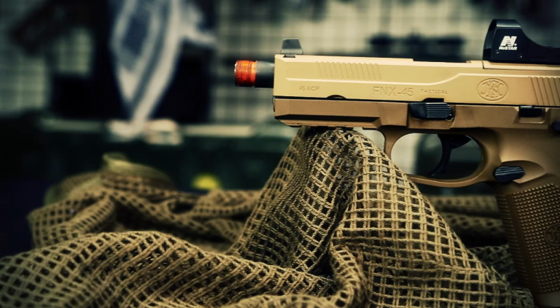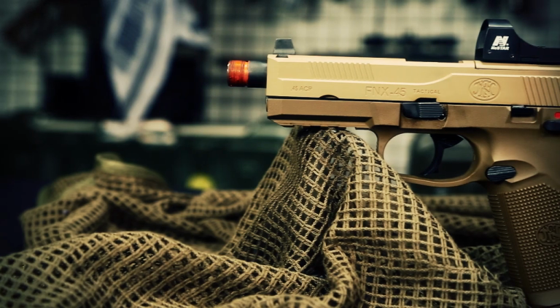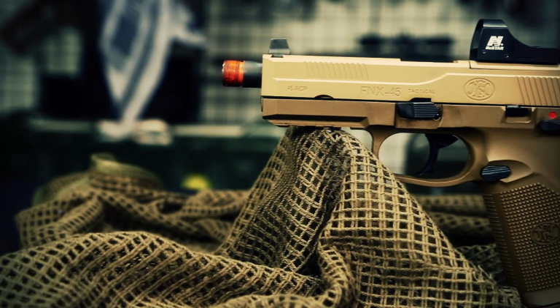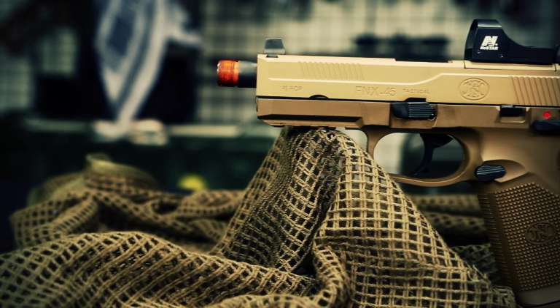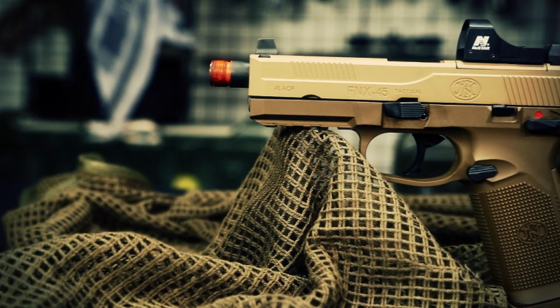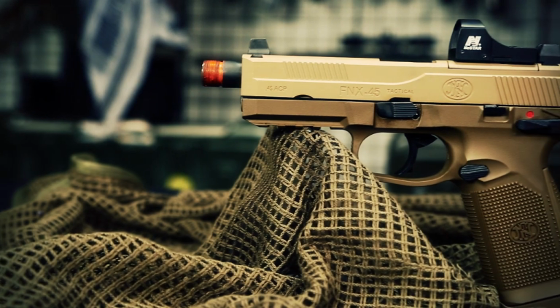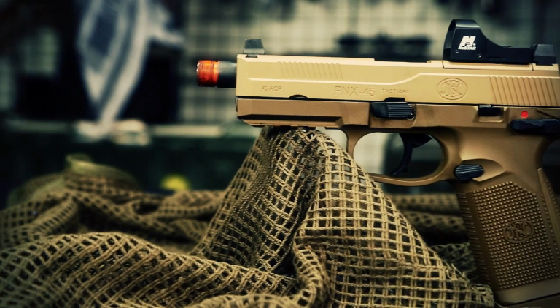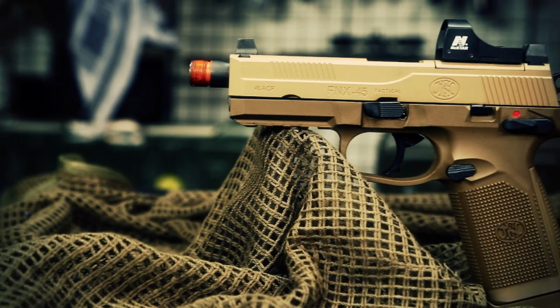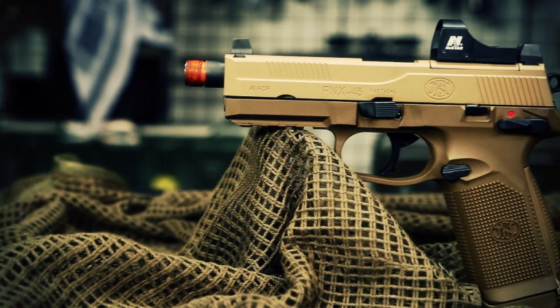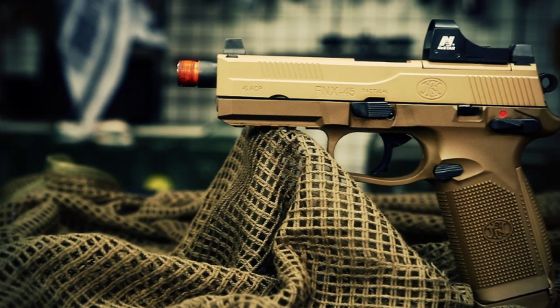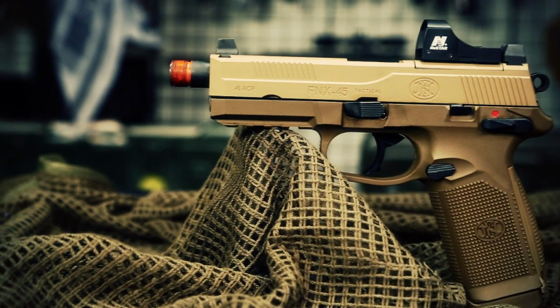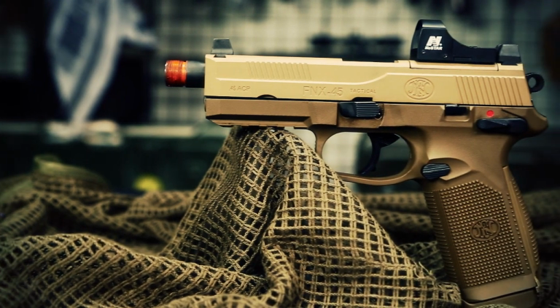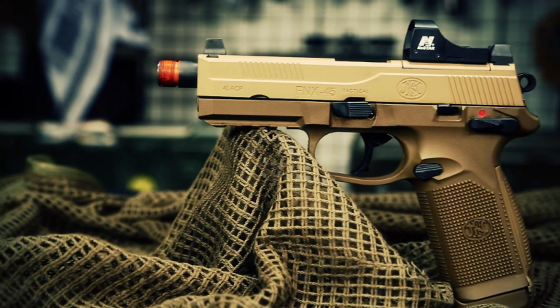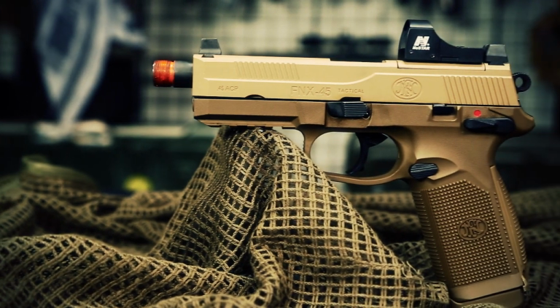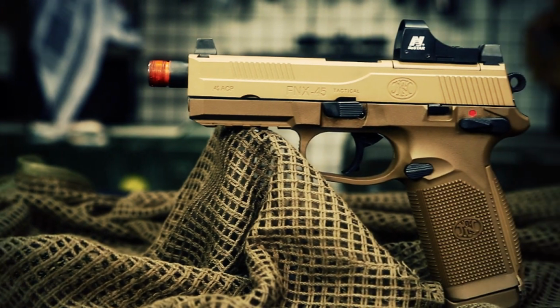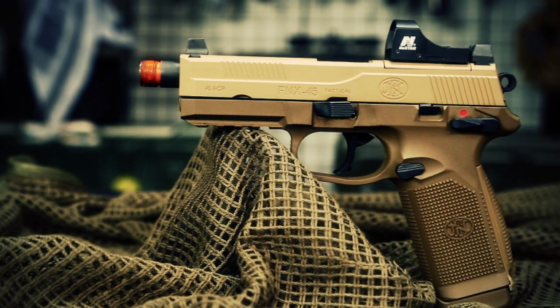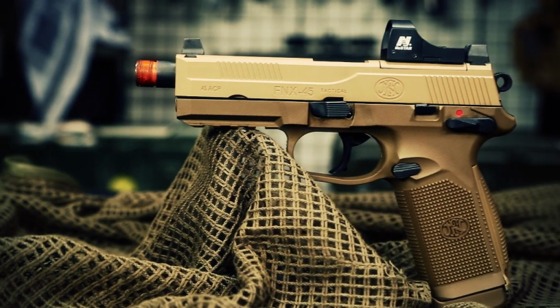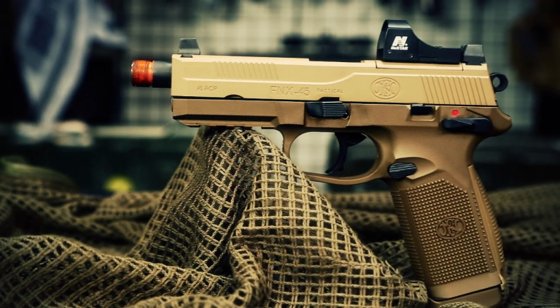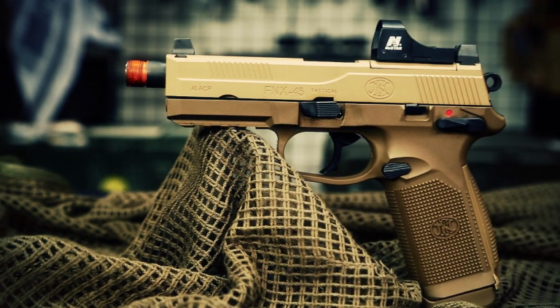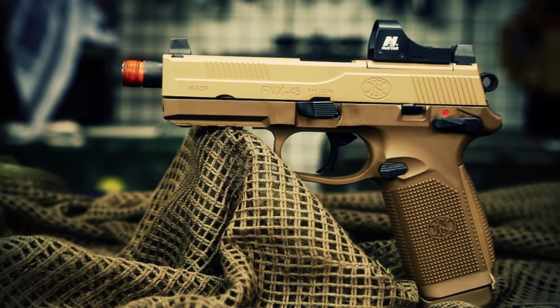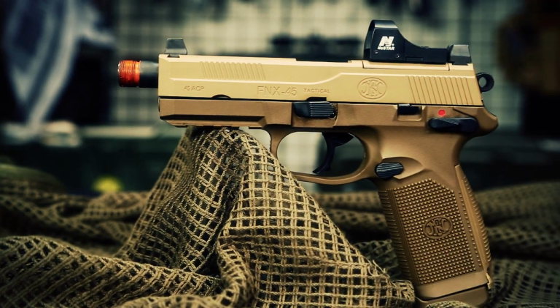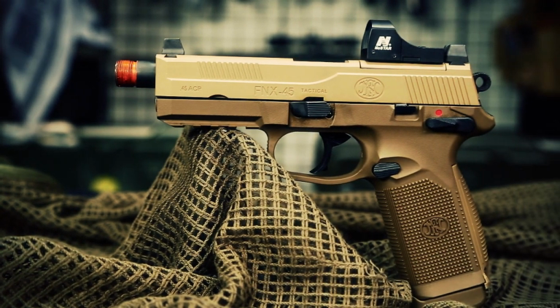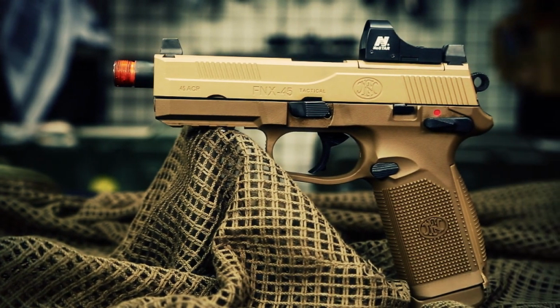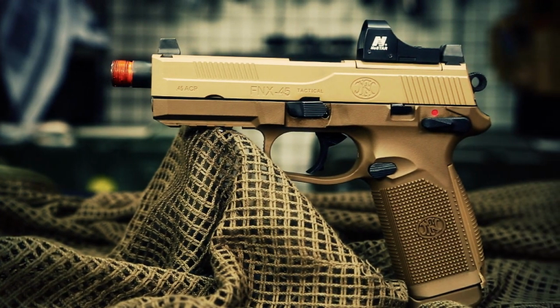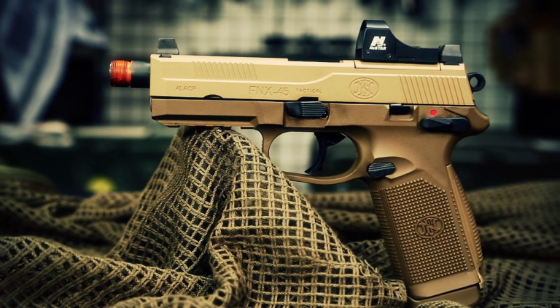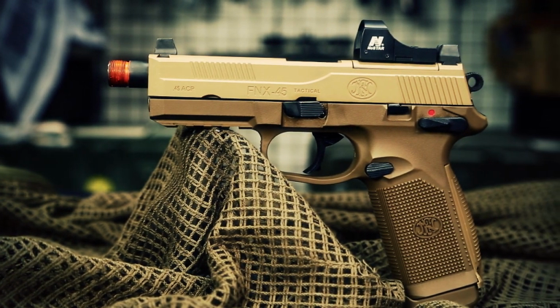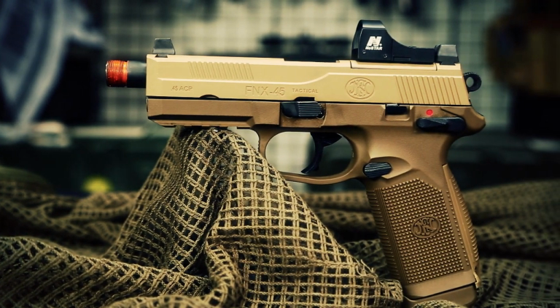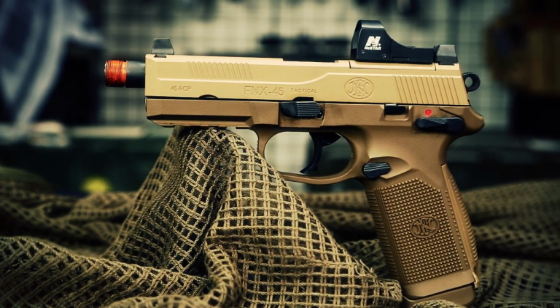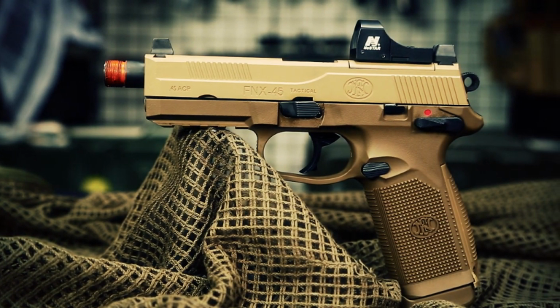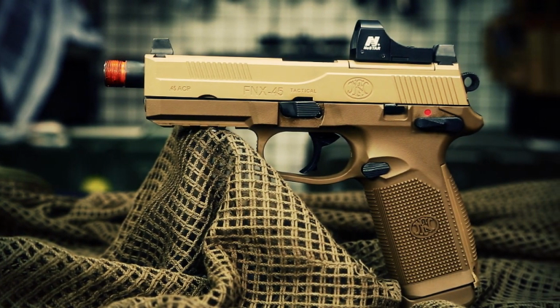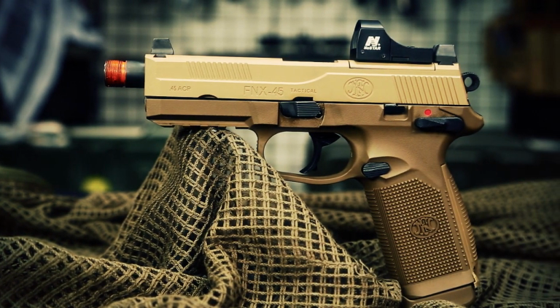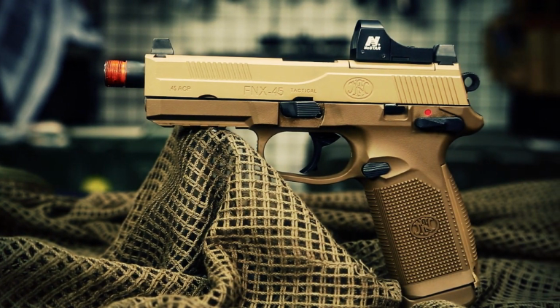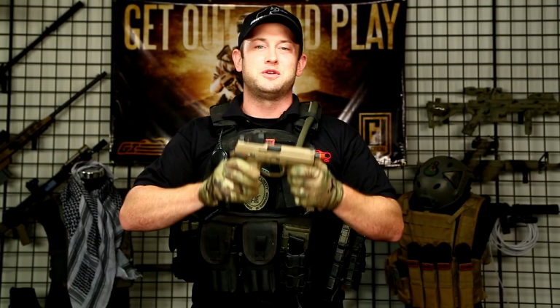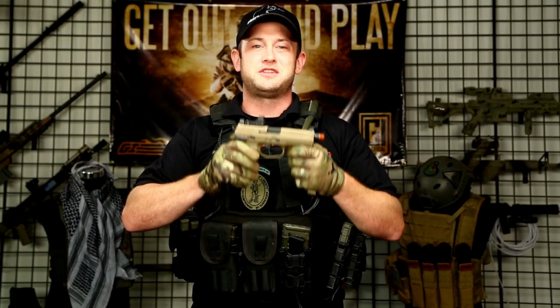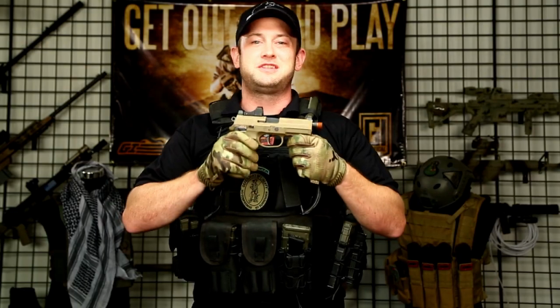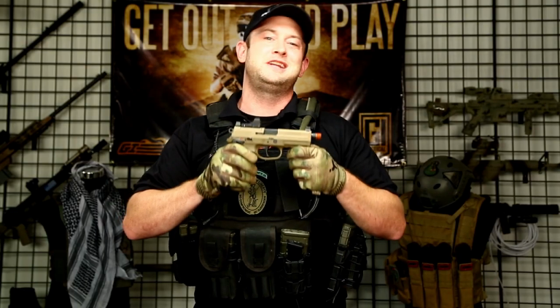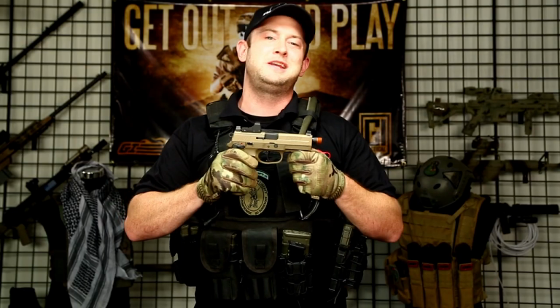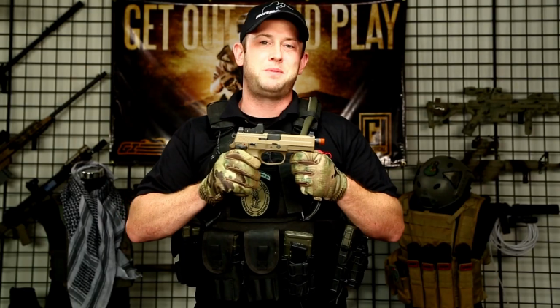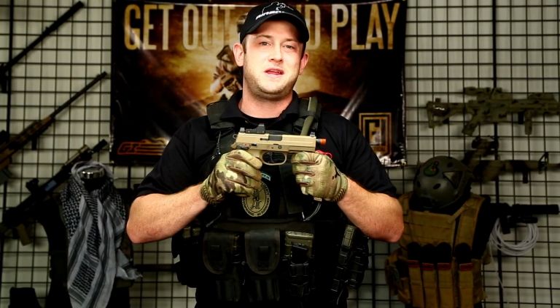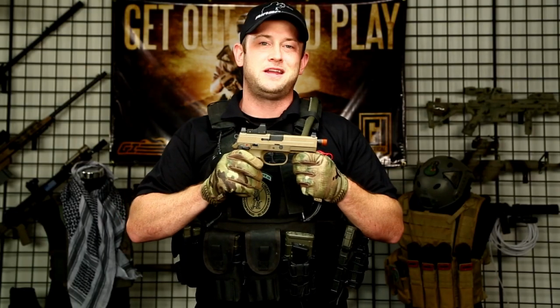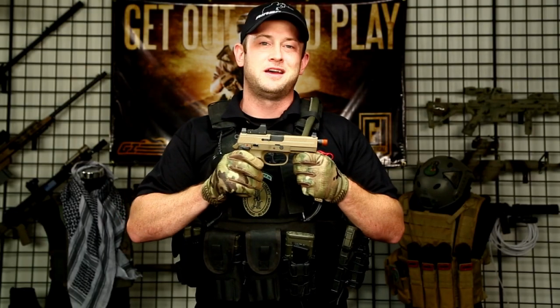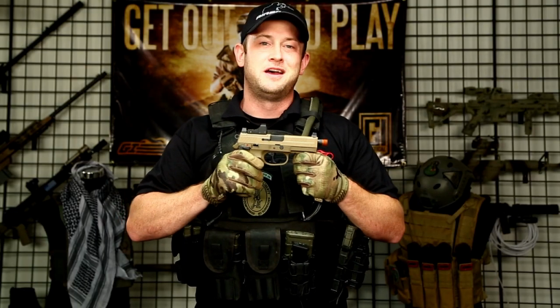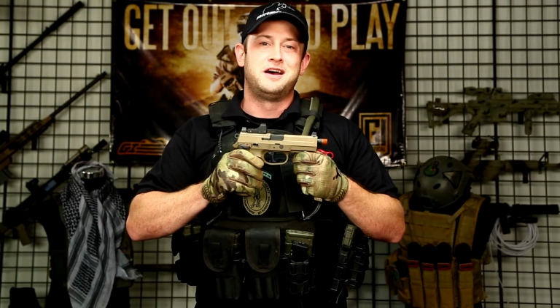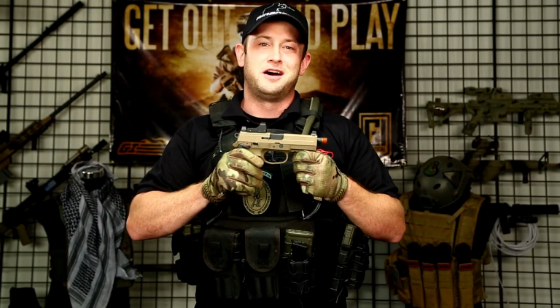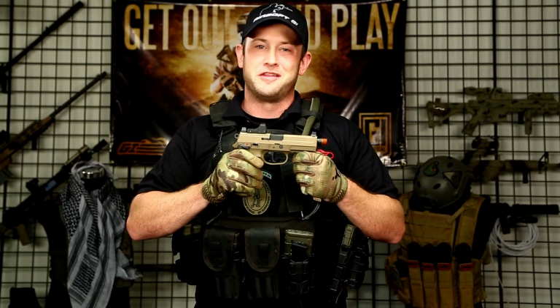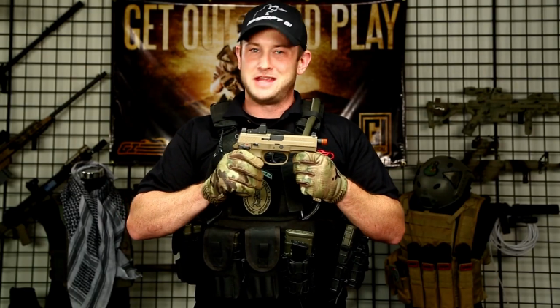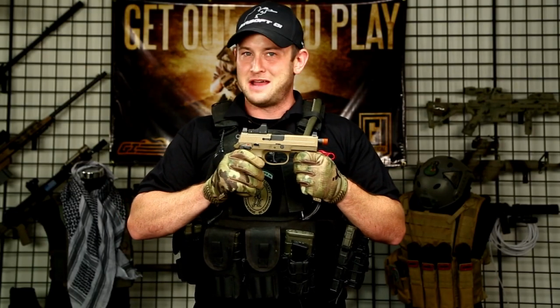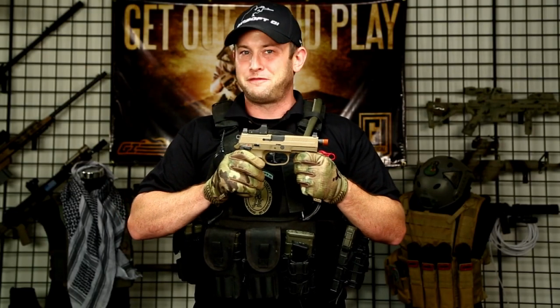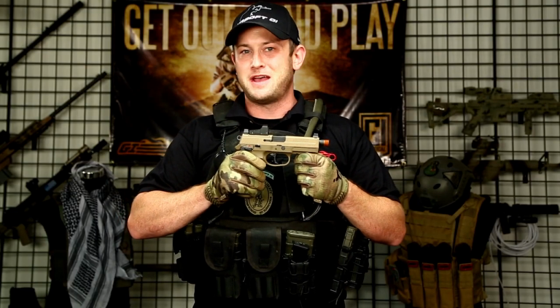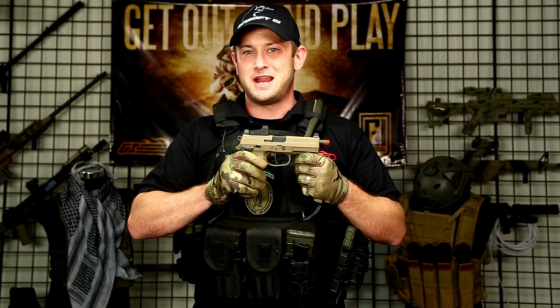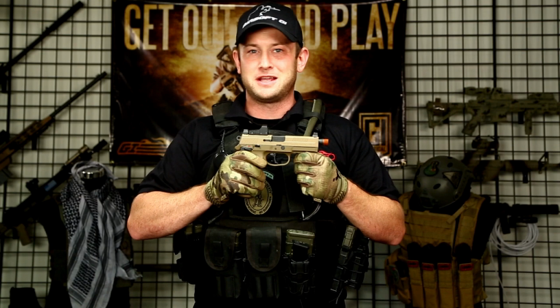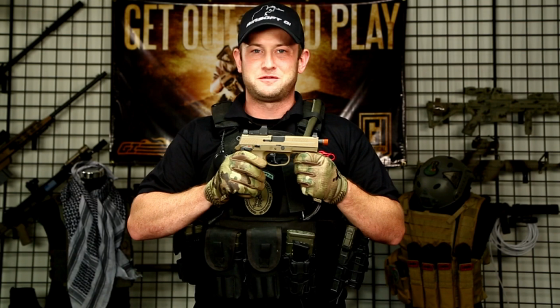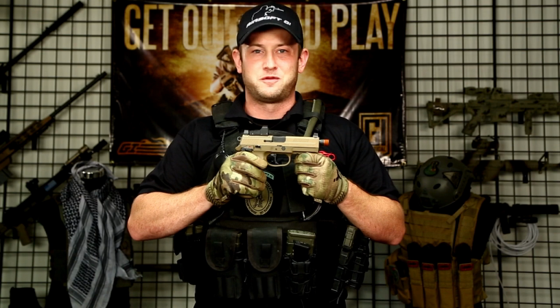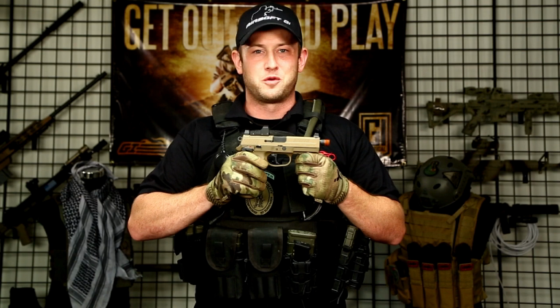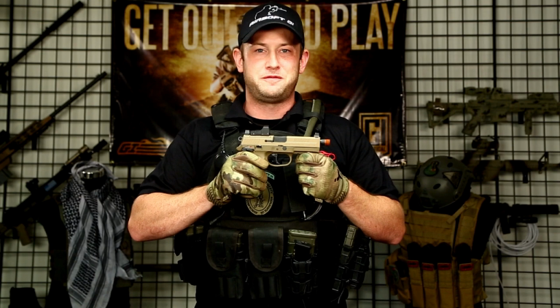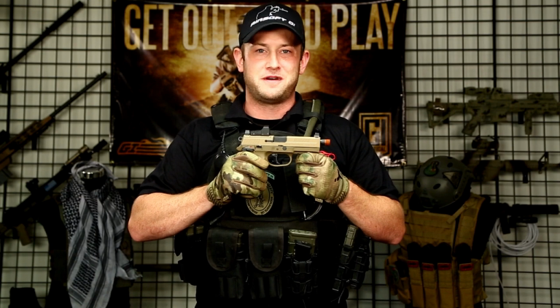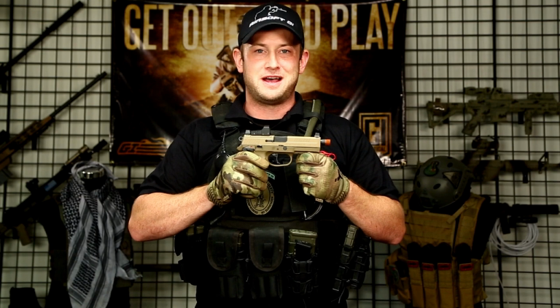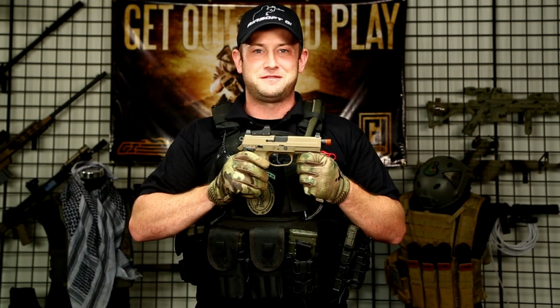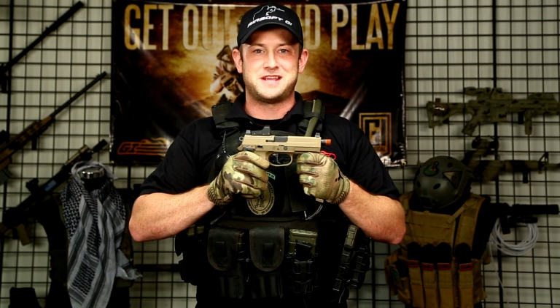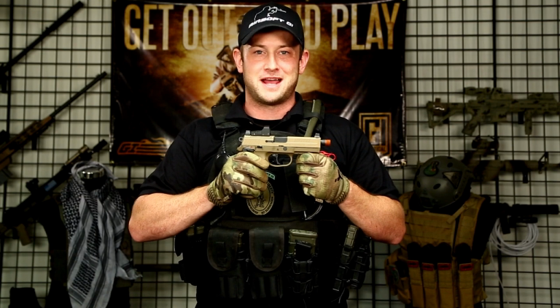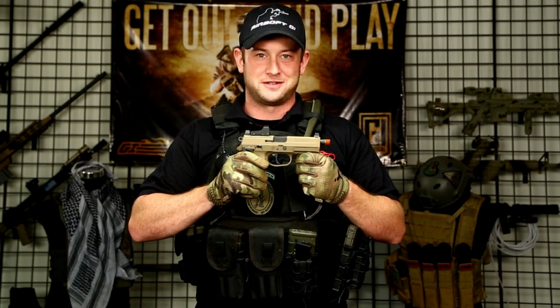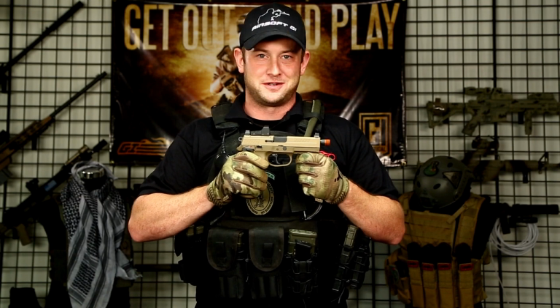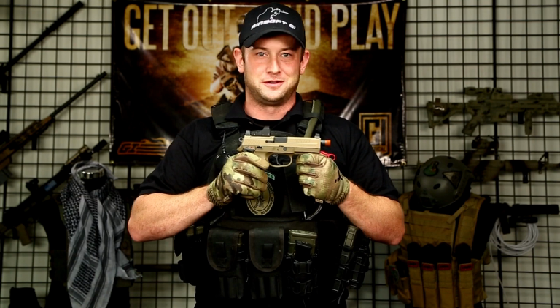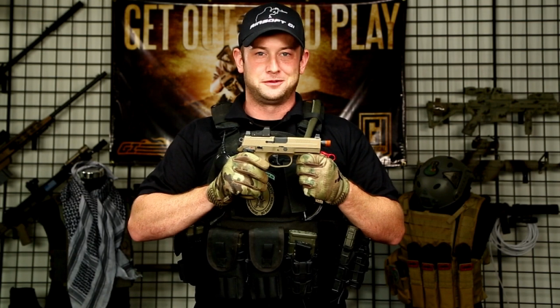Hi, GITV. Bob the Axeman Hildebrand here, and today we're giving you a sneak peek on the FNX45 Tactical.